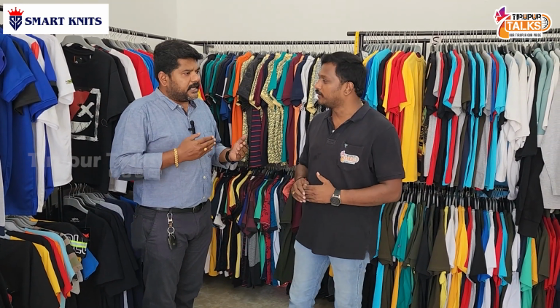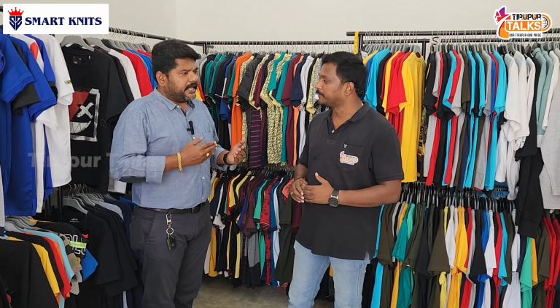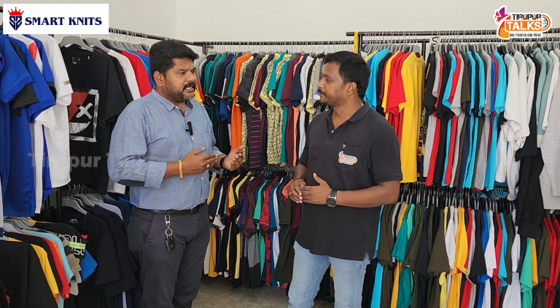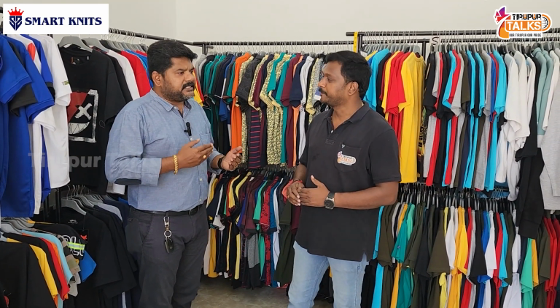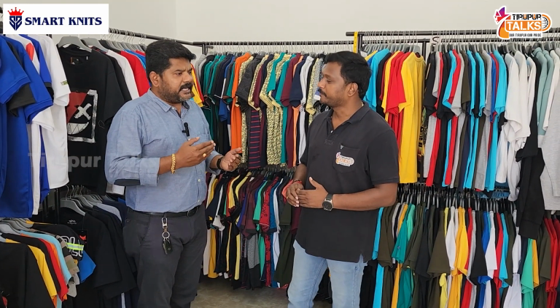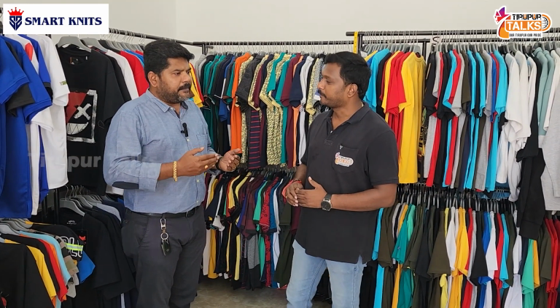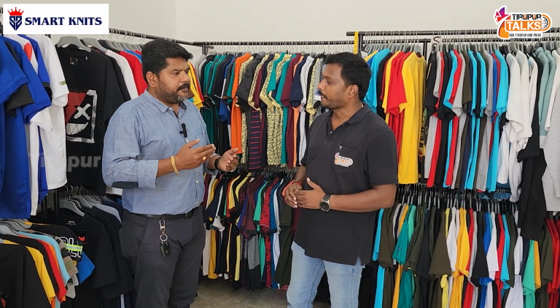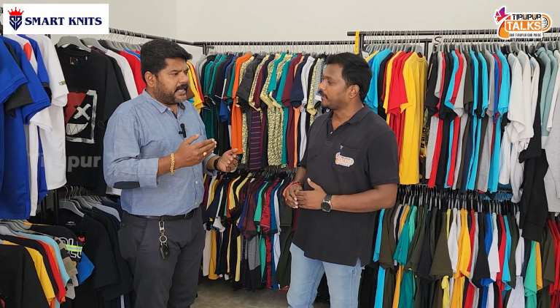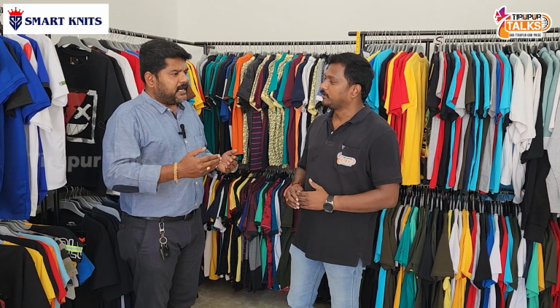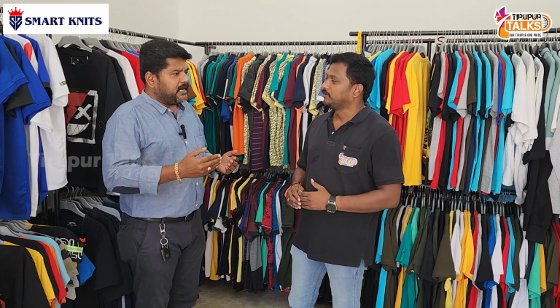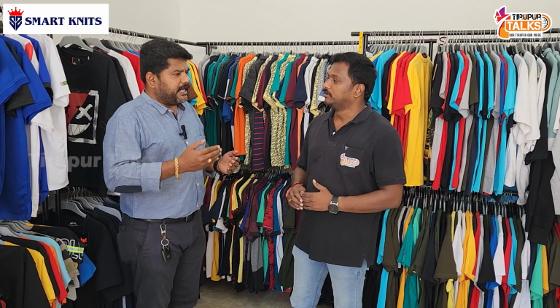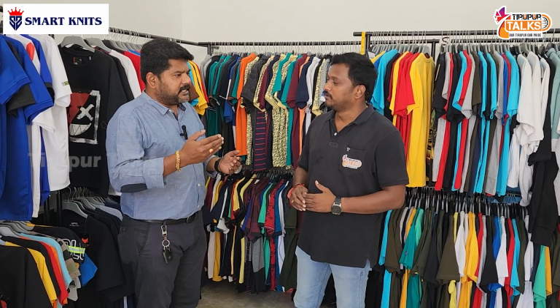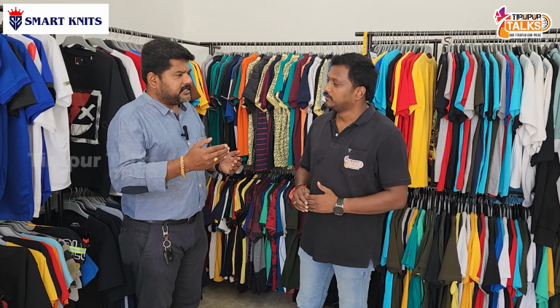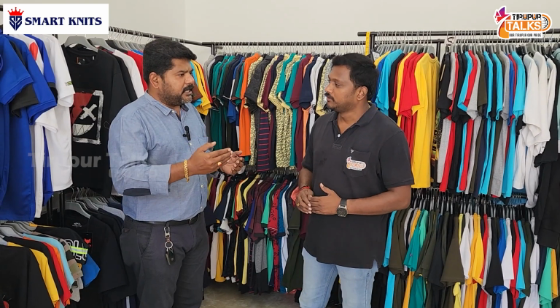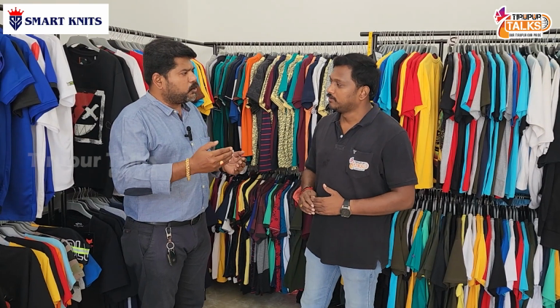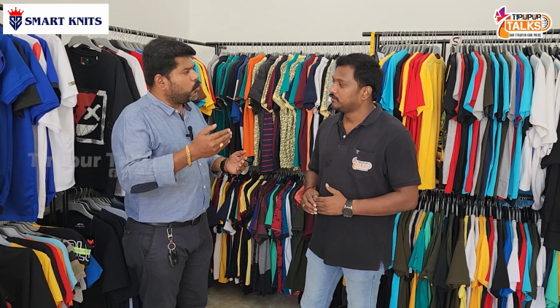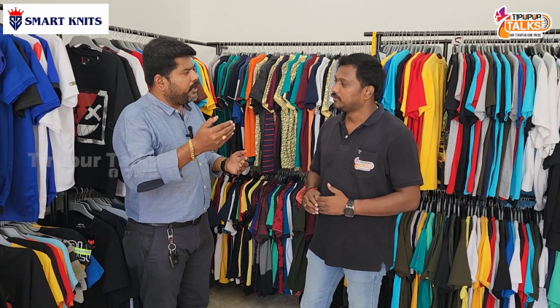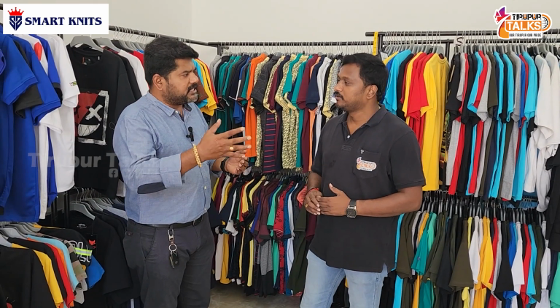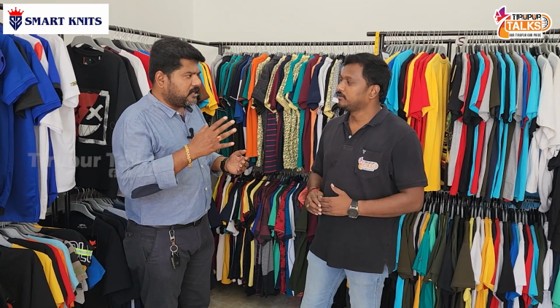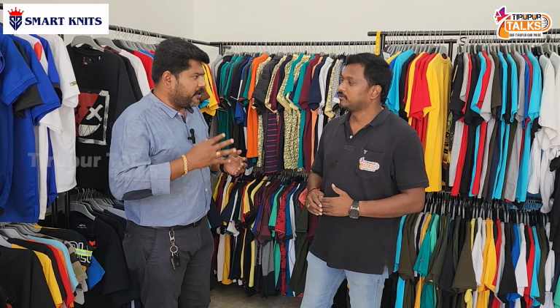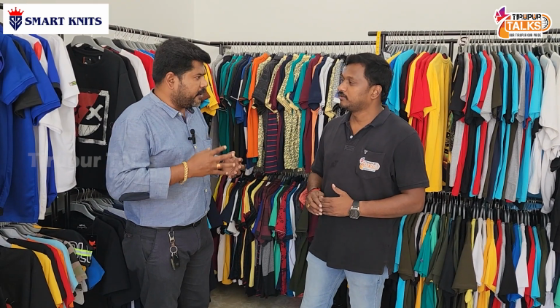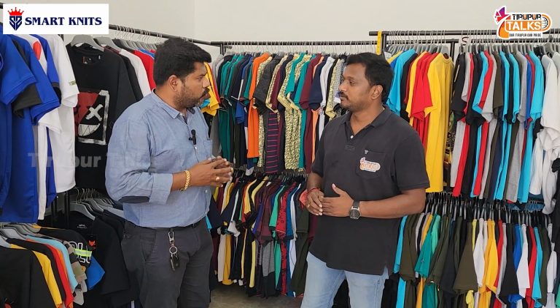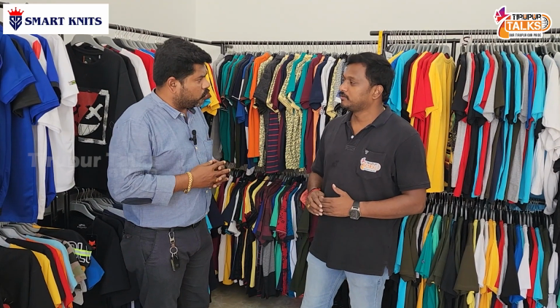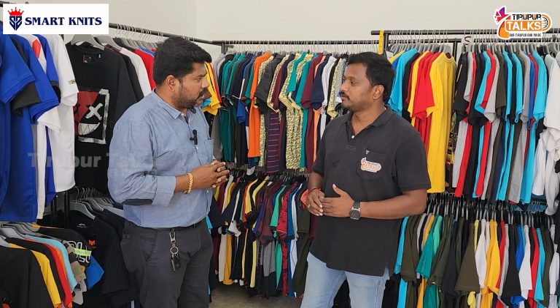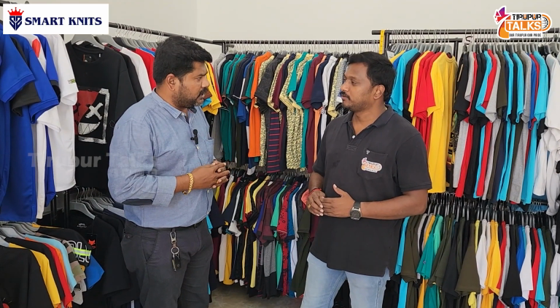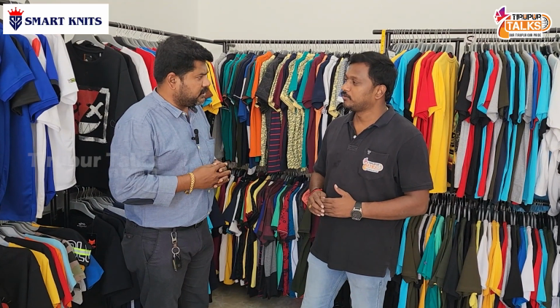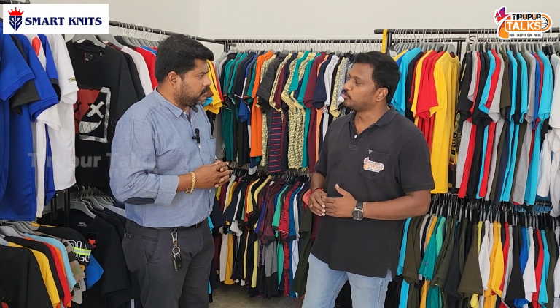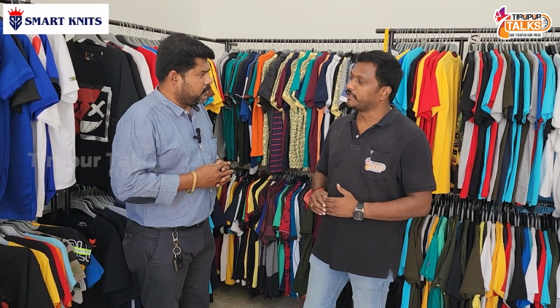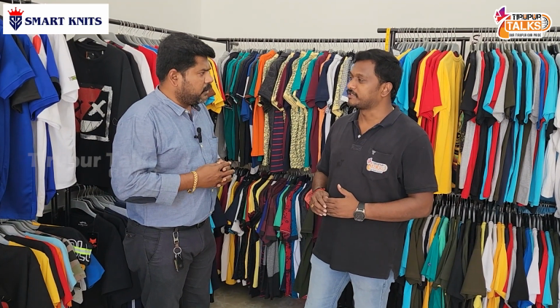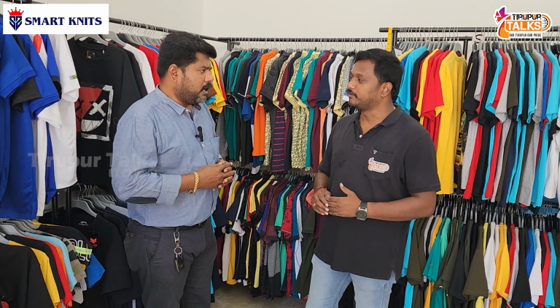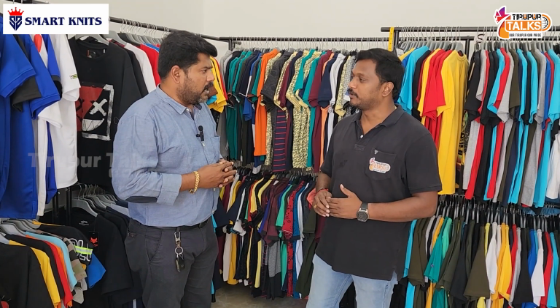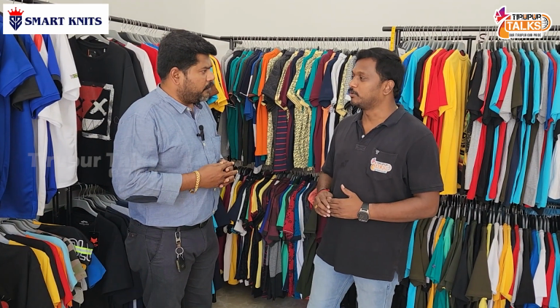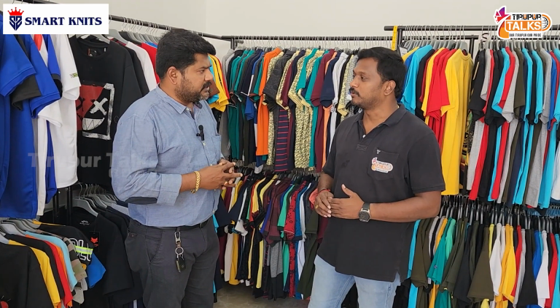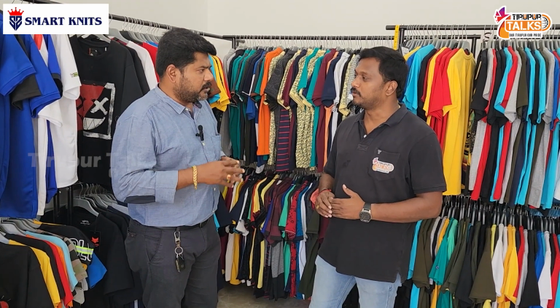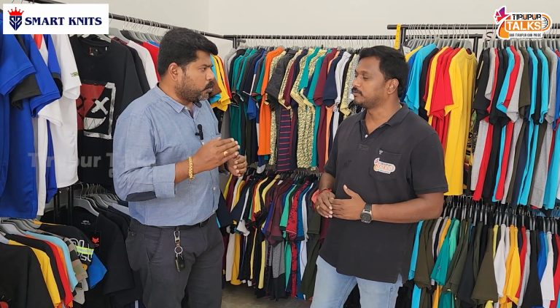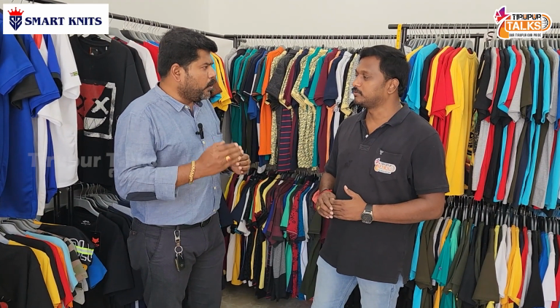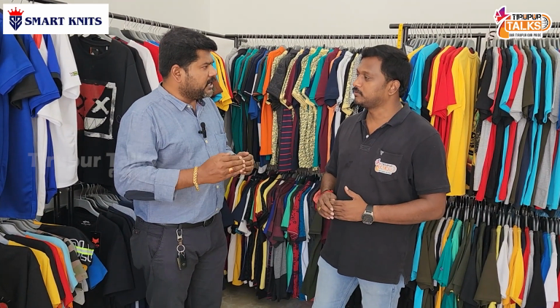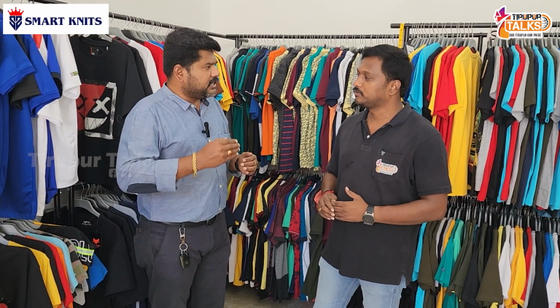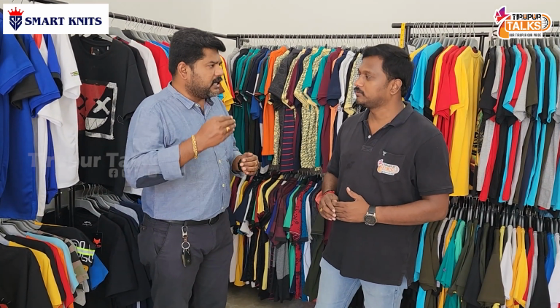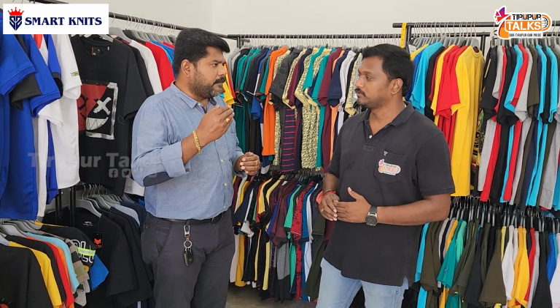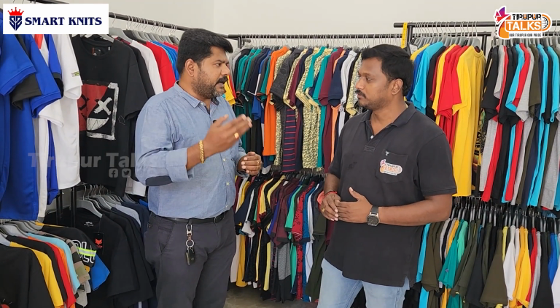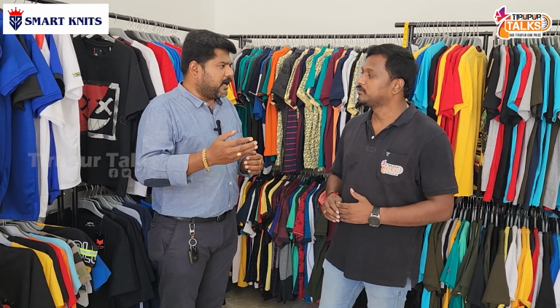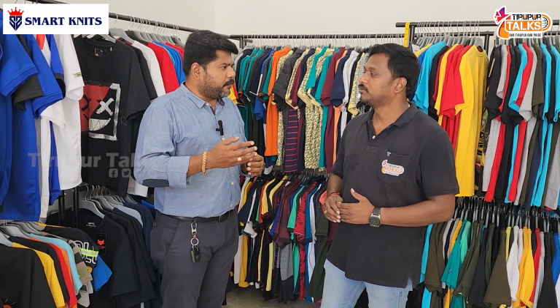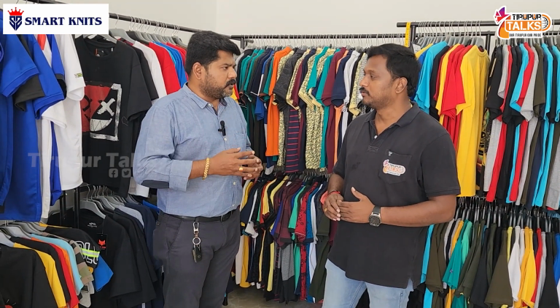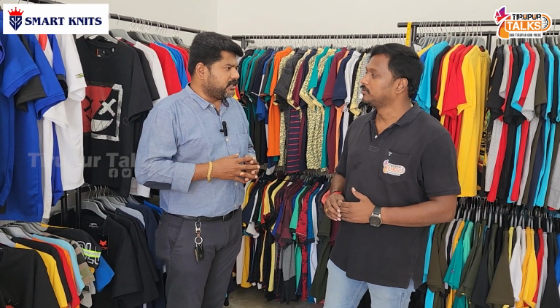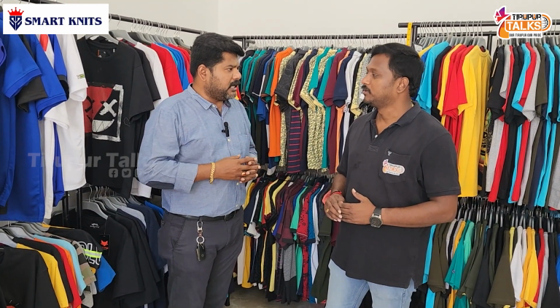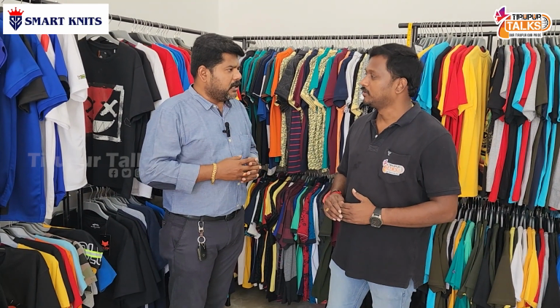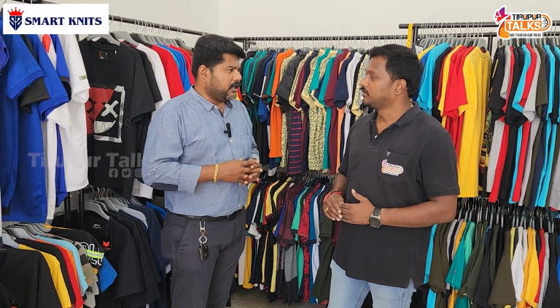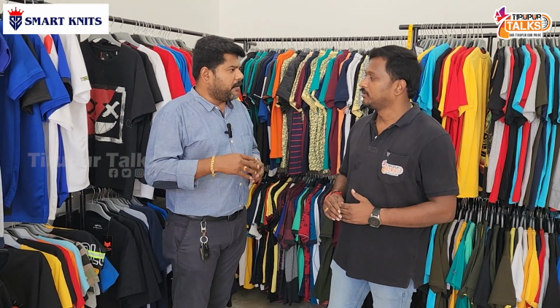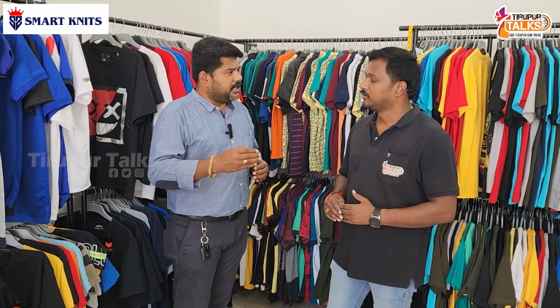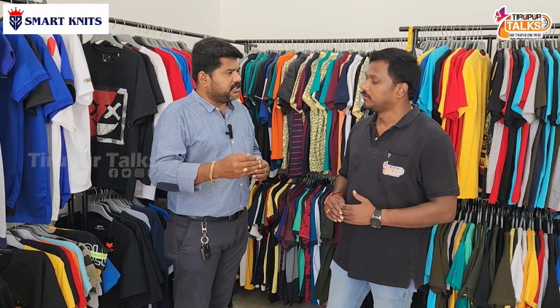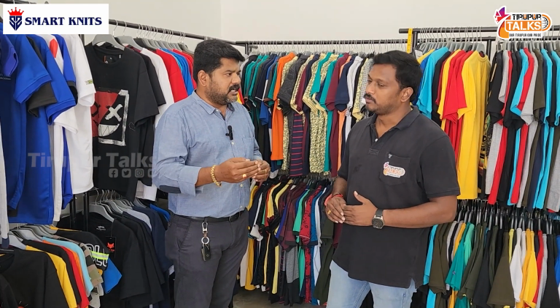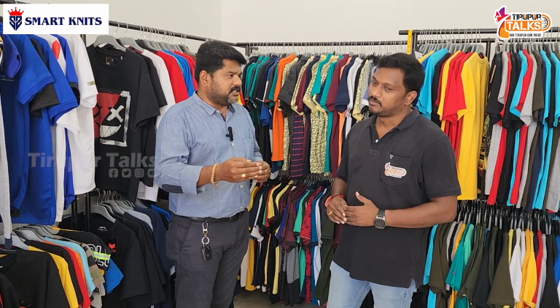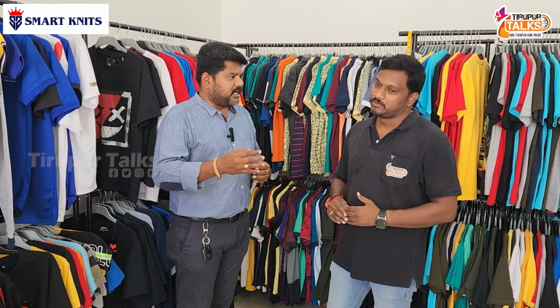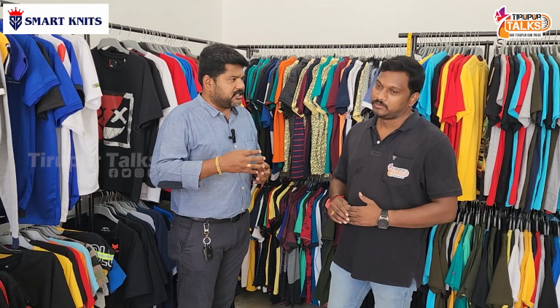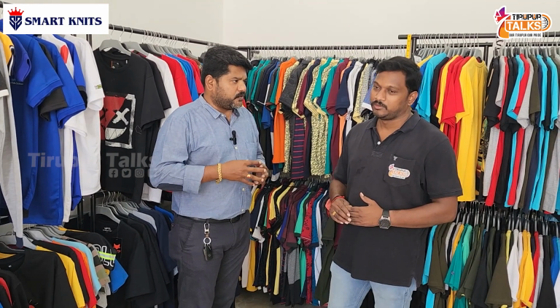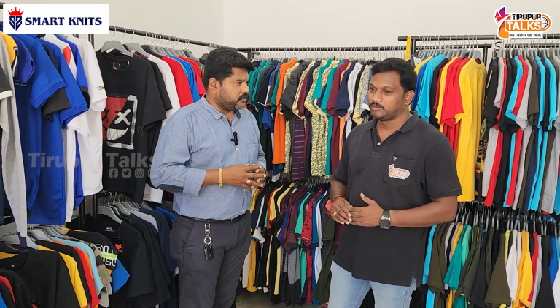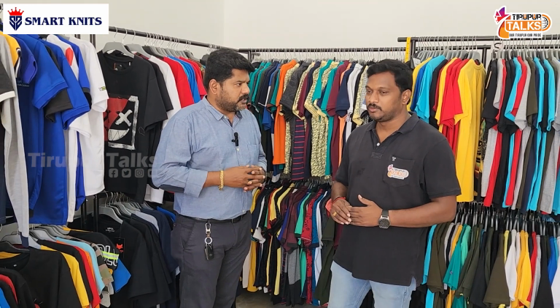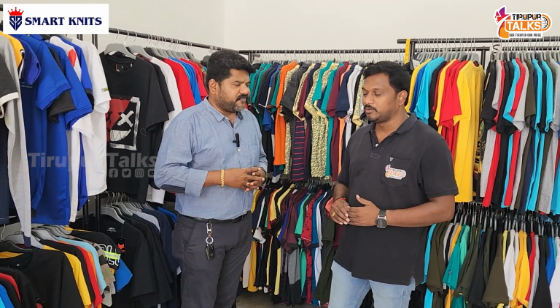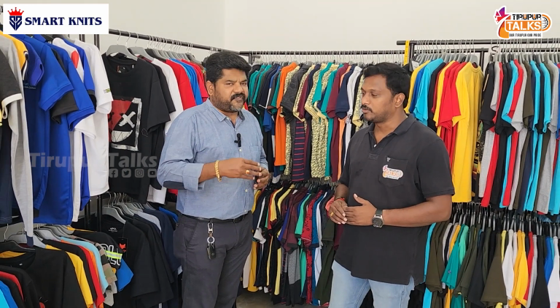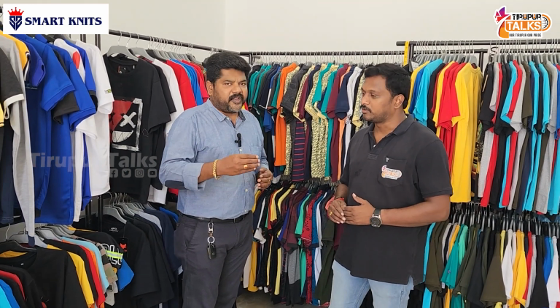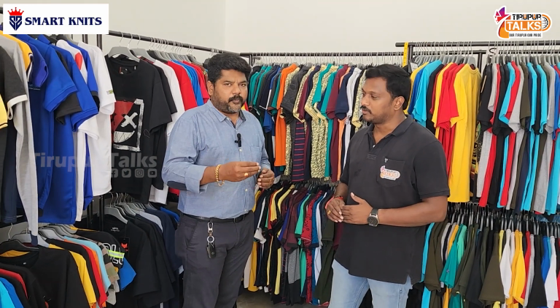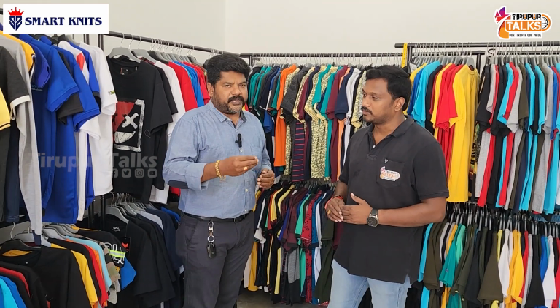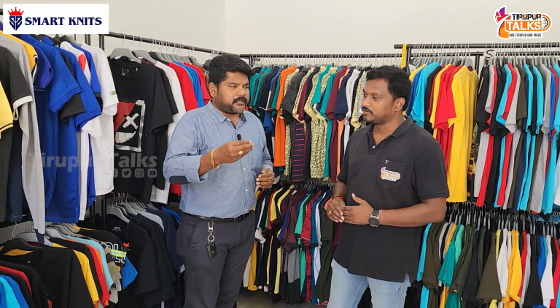Available sizes are M, L, XL, and 2XL. If you go up to 2XL, there will be additional charges of approximately 50 rupees per piece.